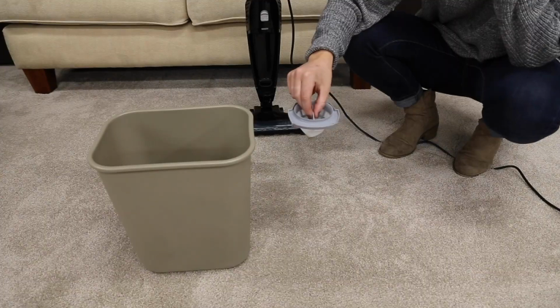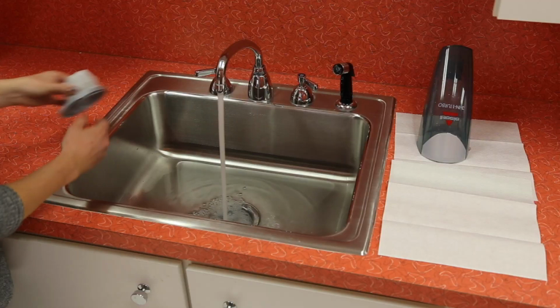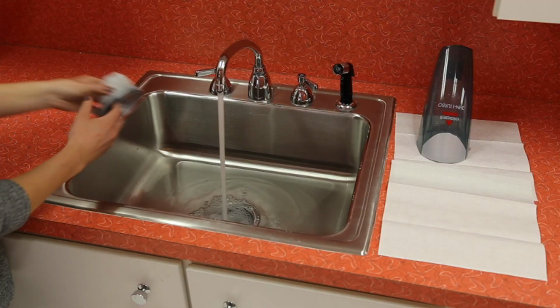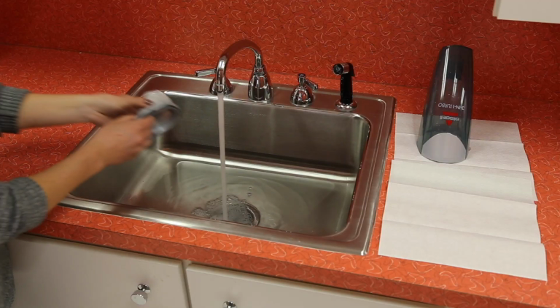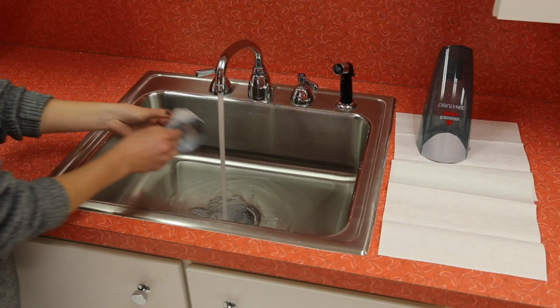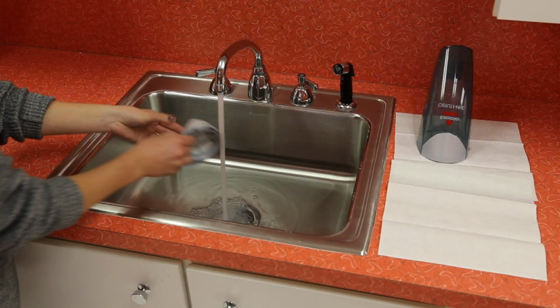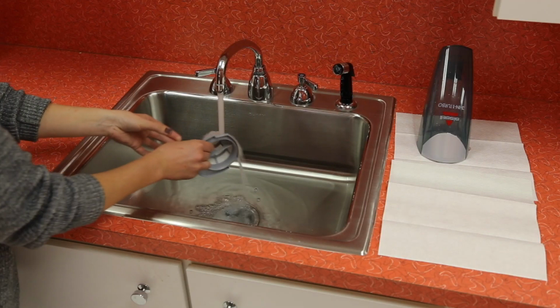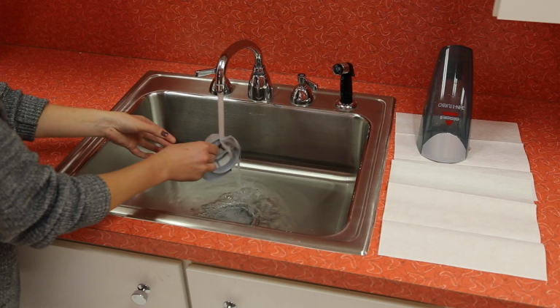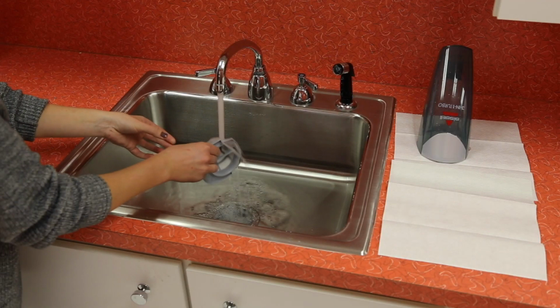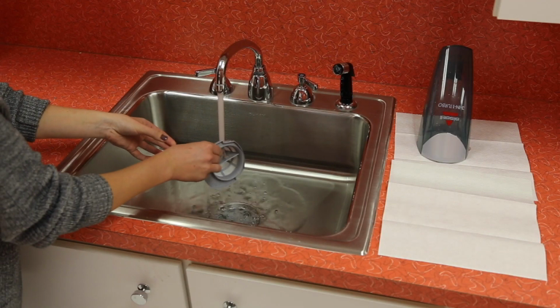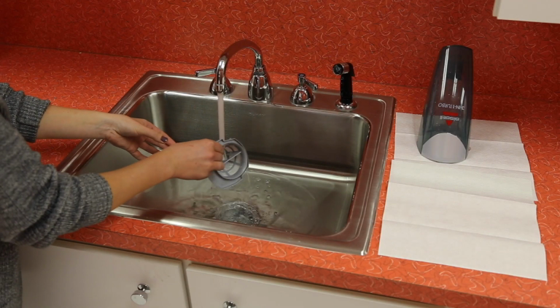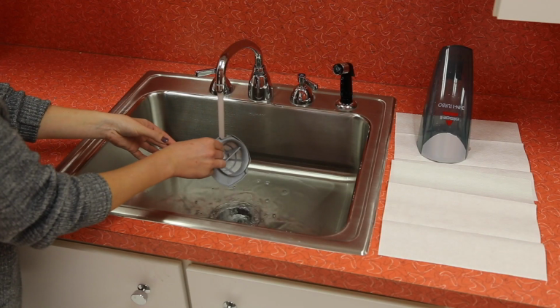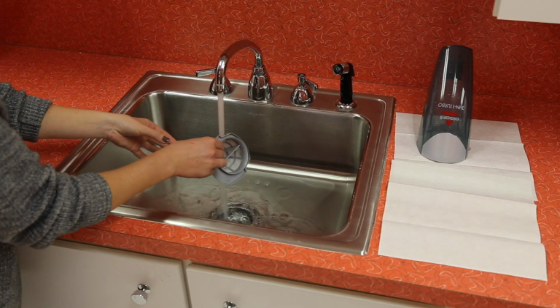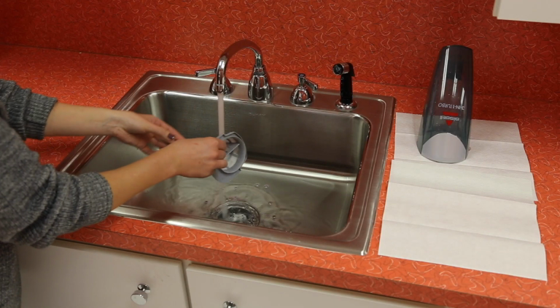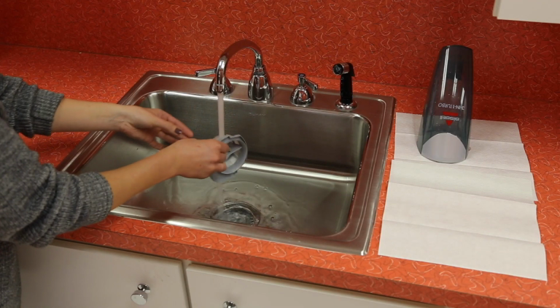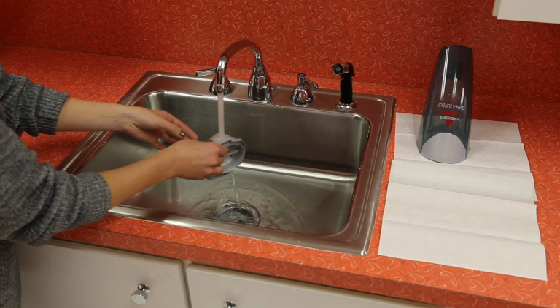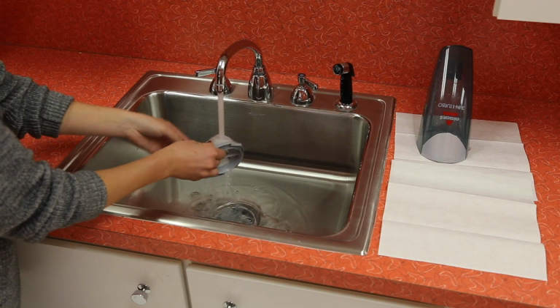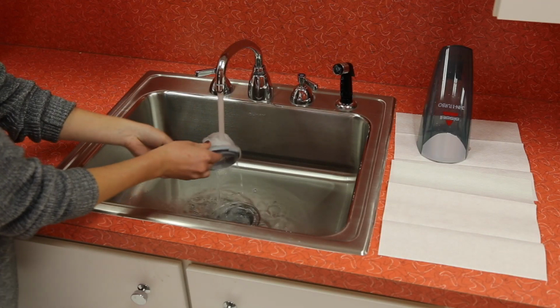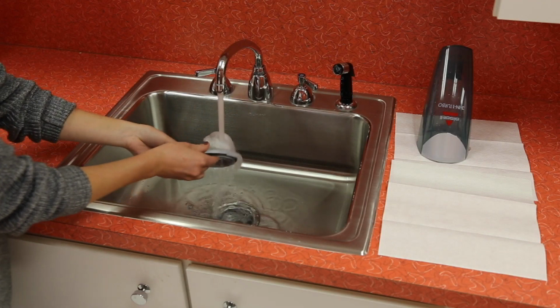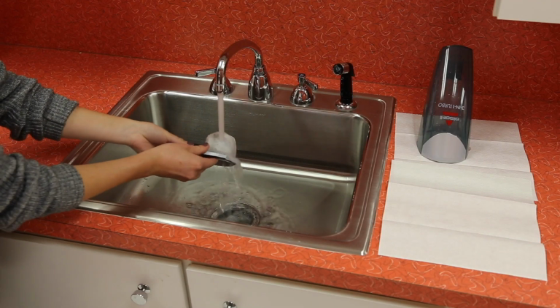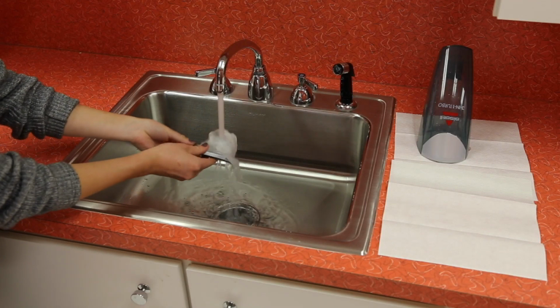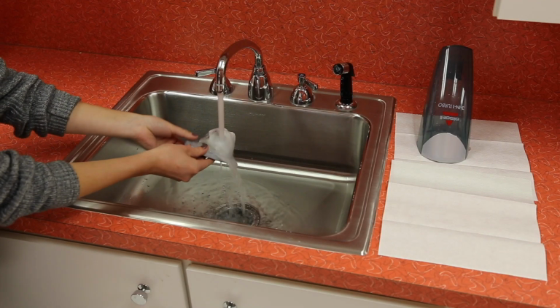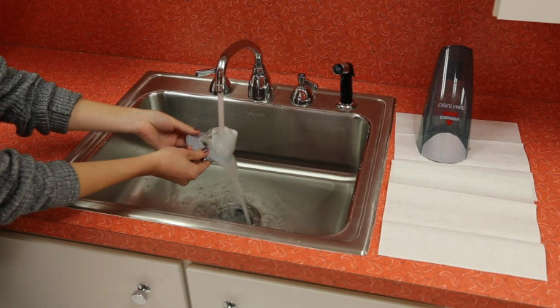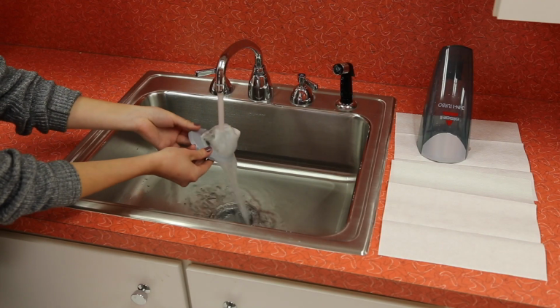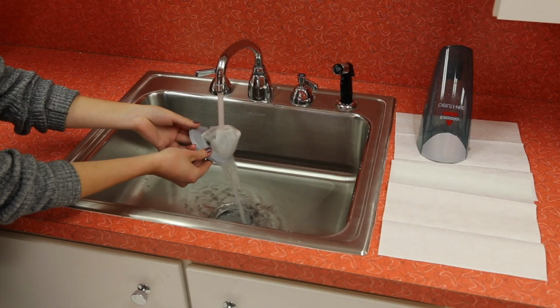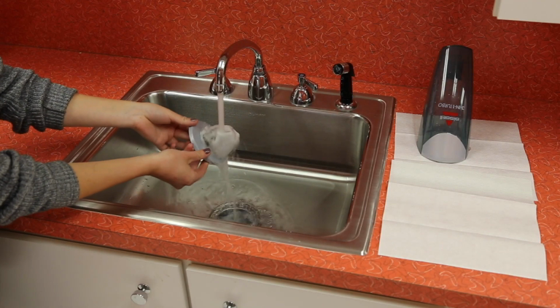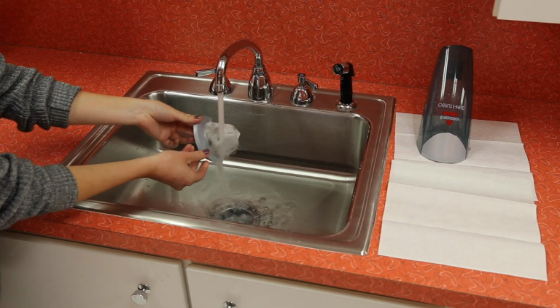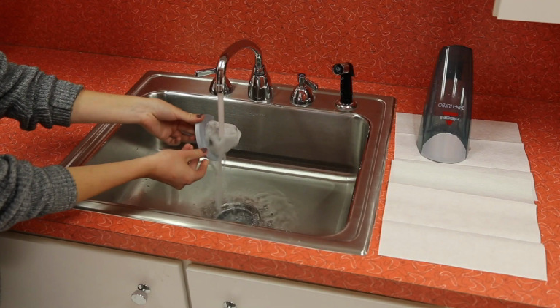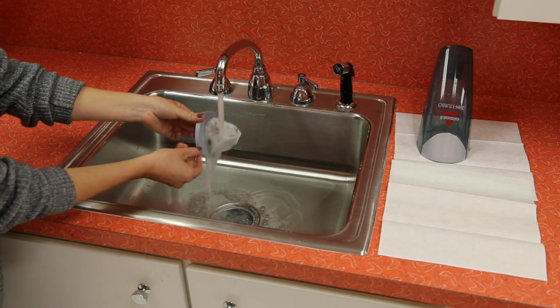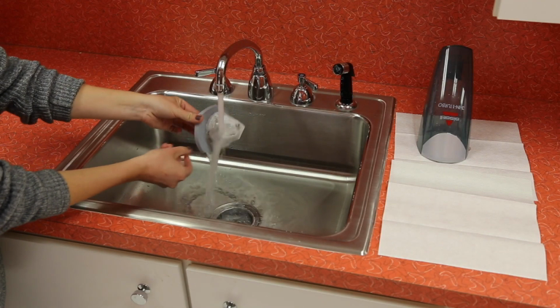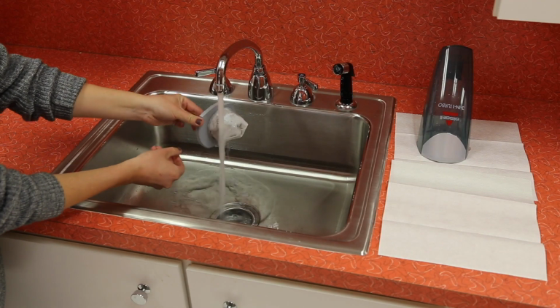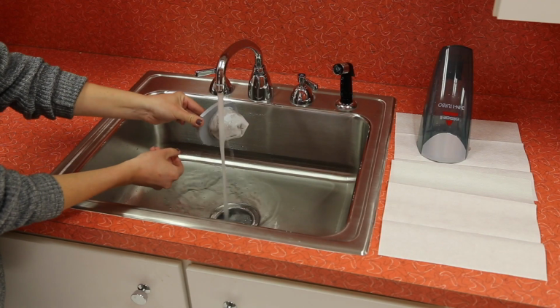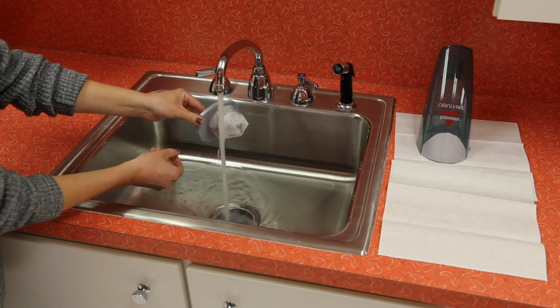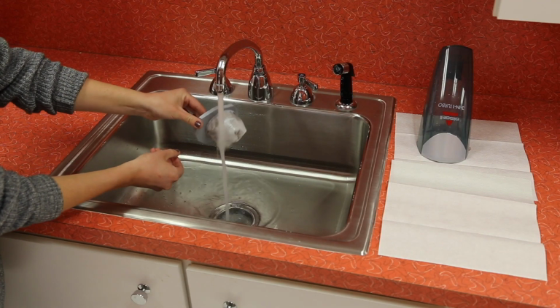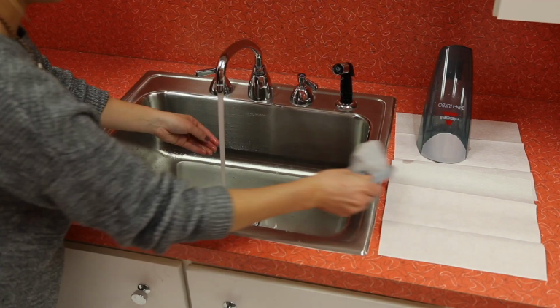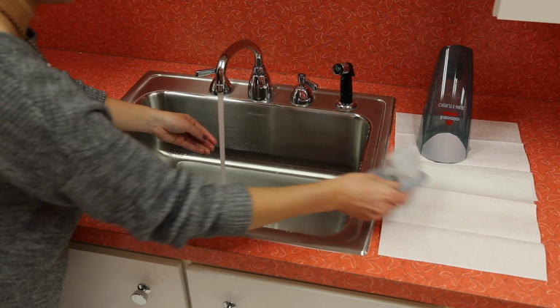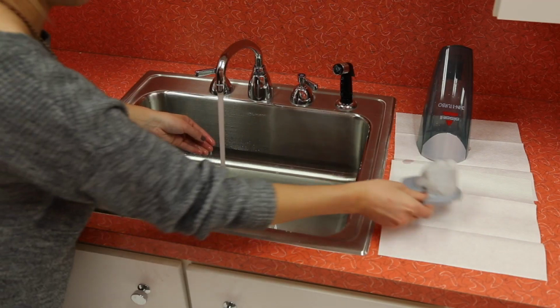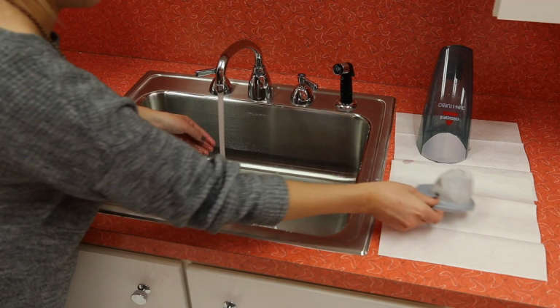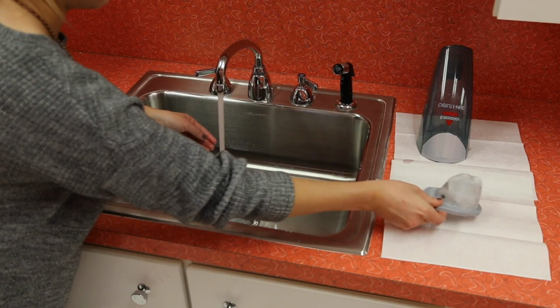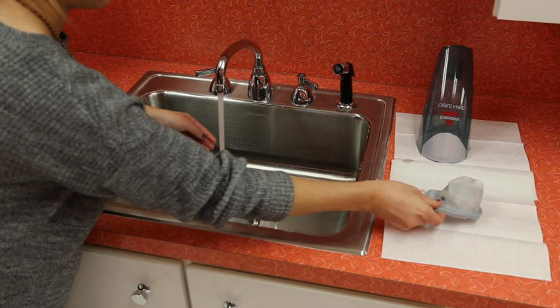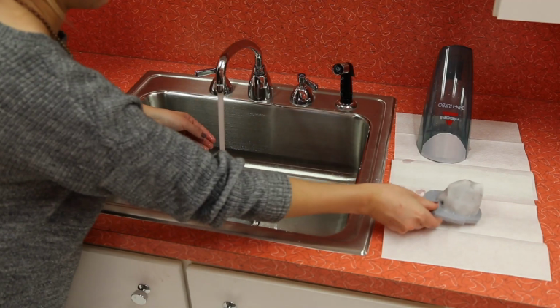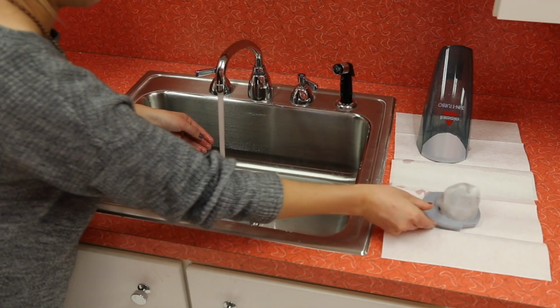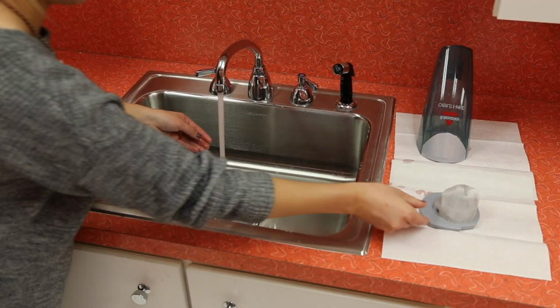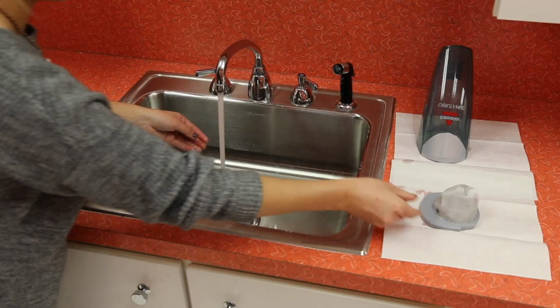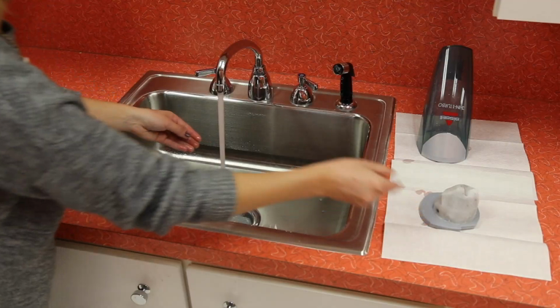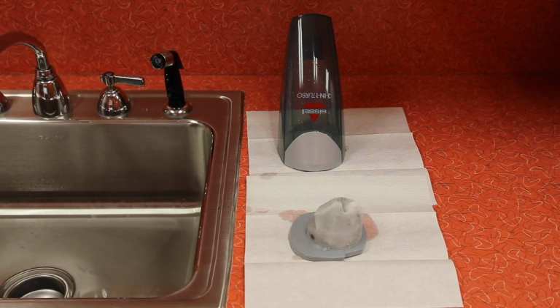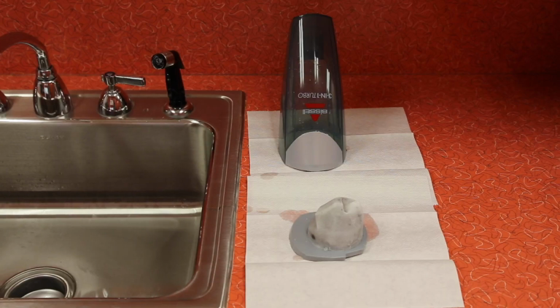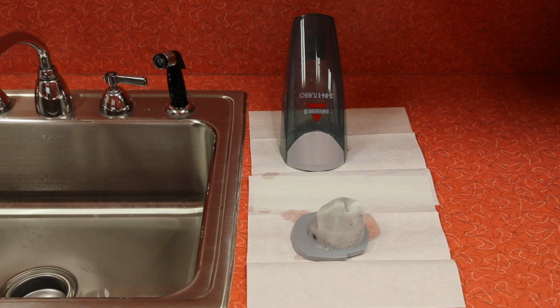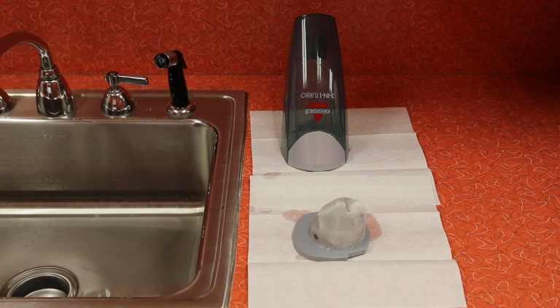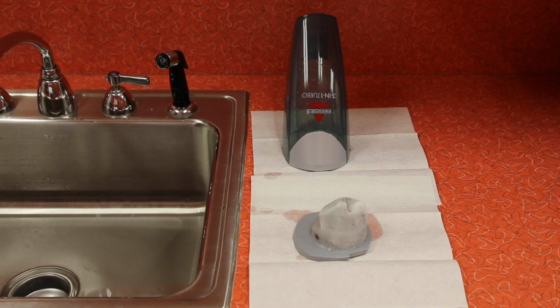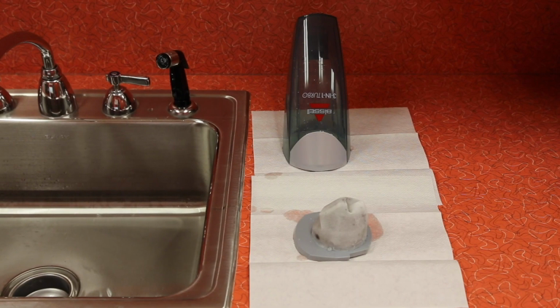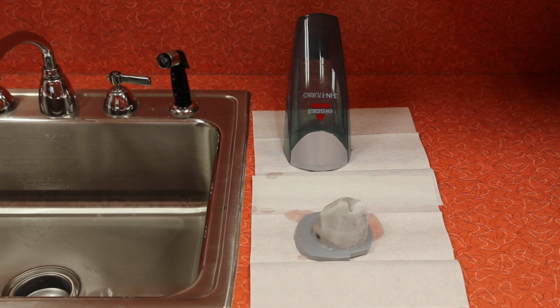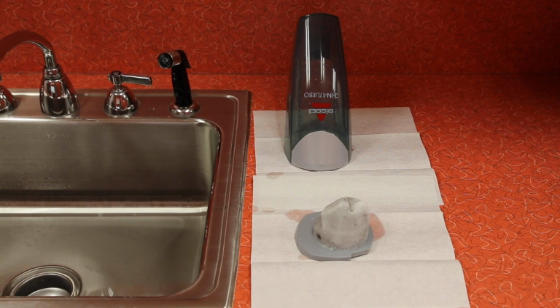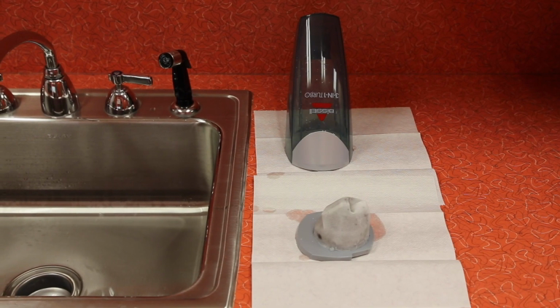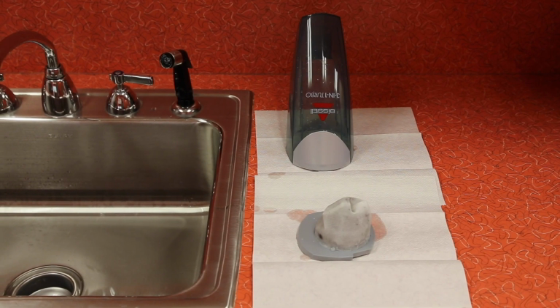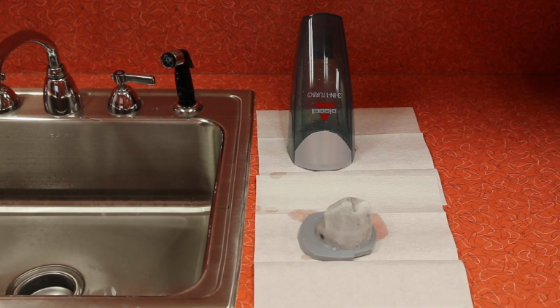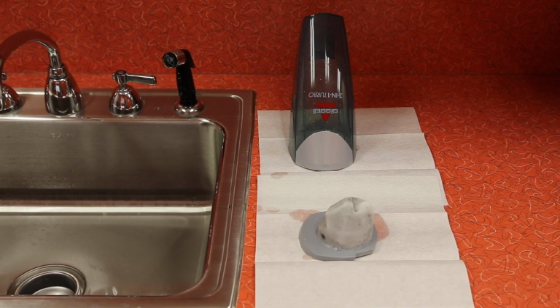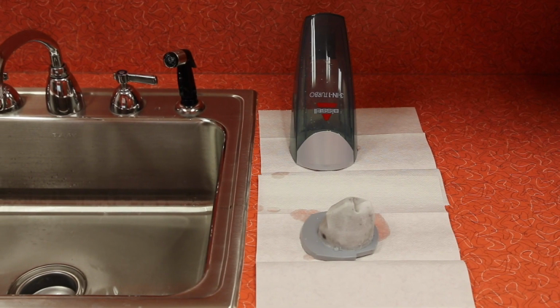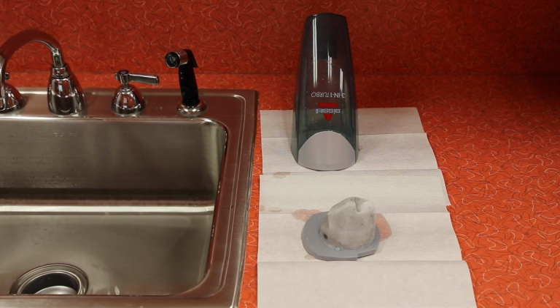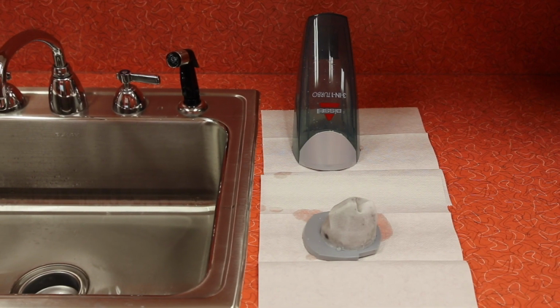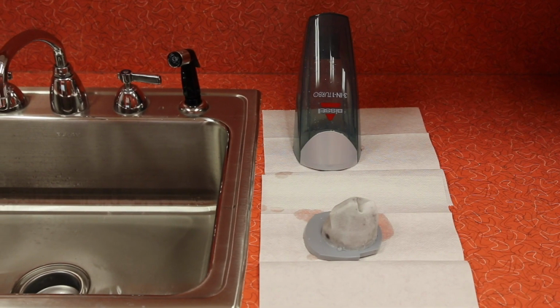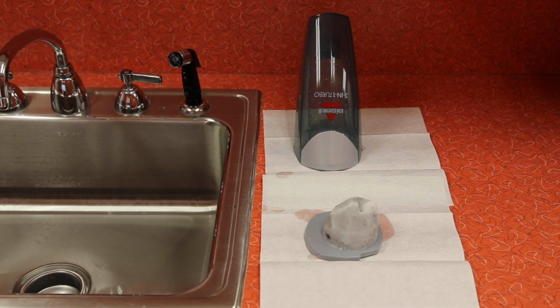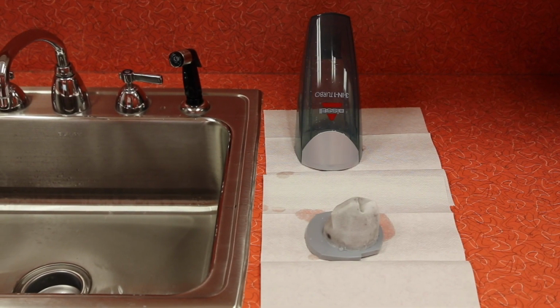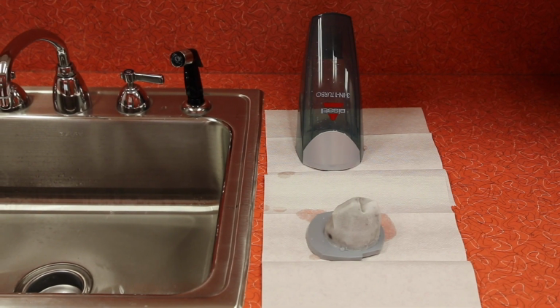The filter can also be washed in warm water with mild detergent. Just make sure it's completely dry before you put it back in the vacuum.